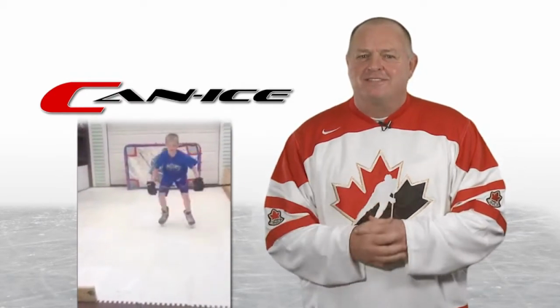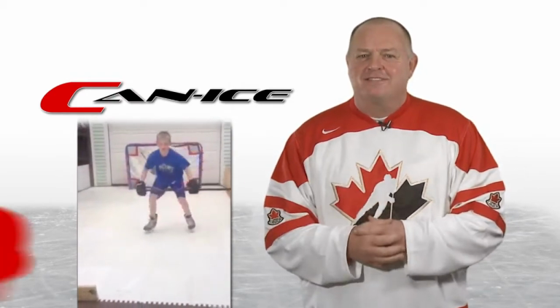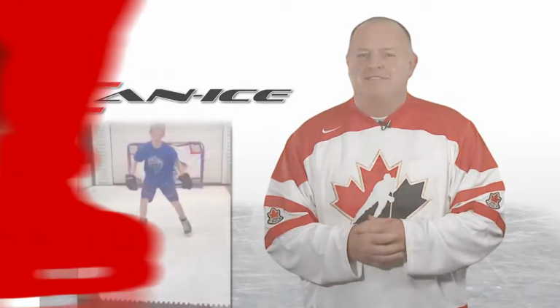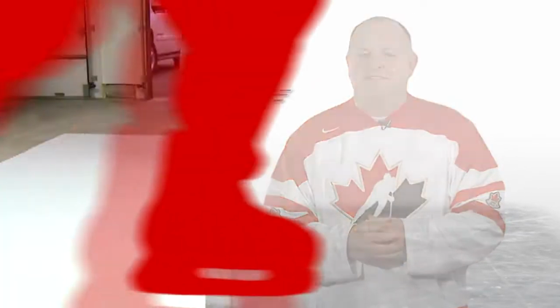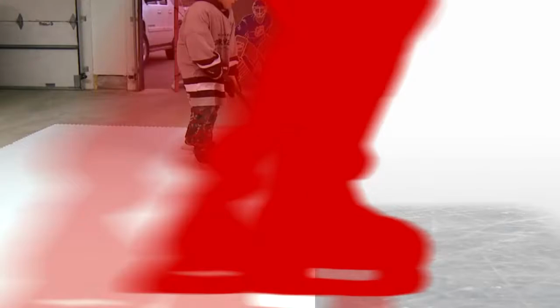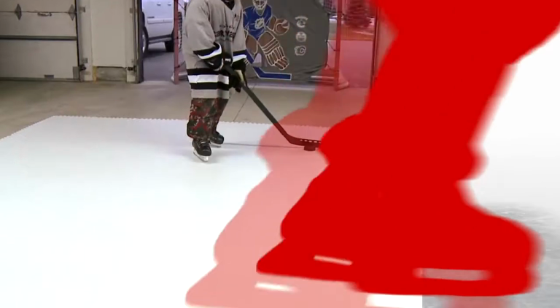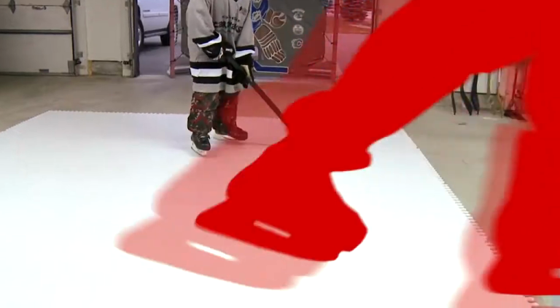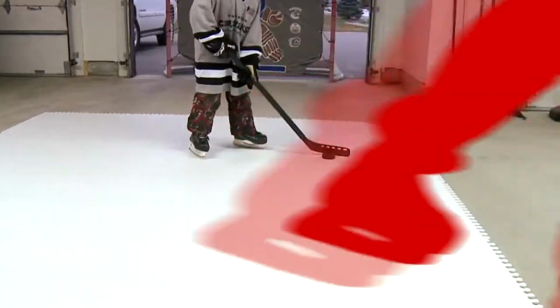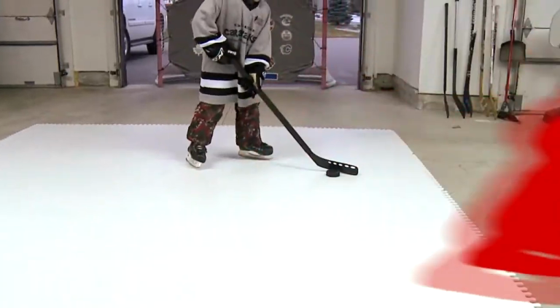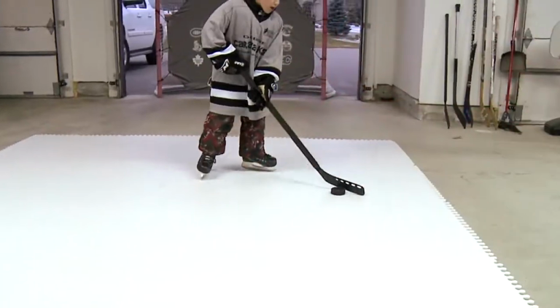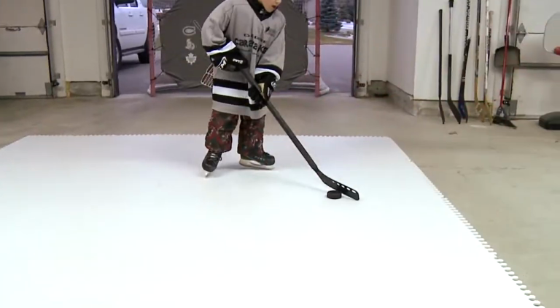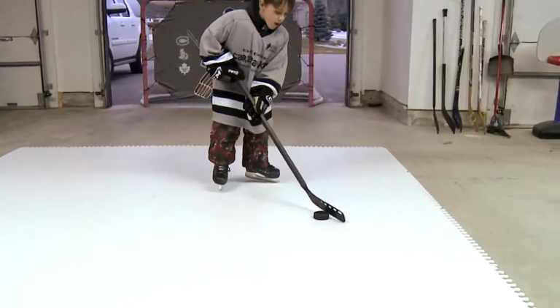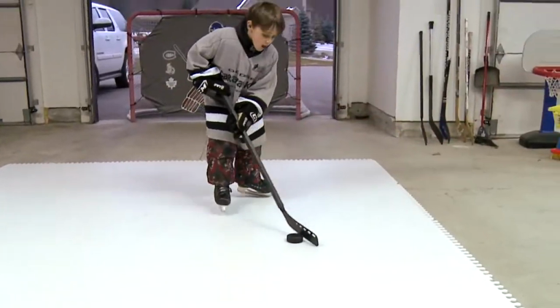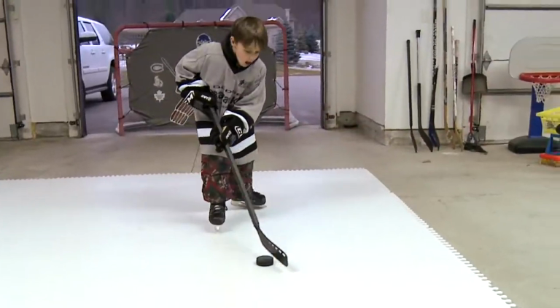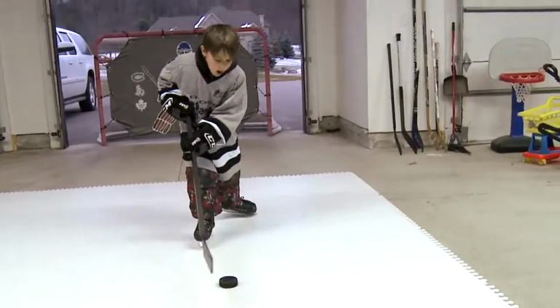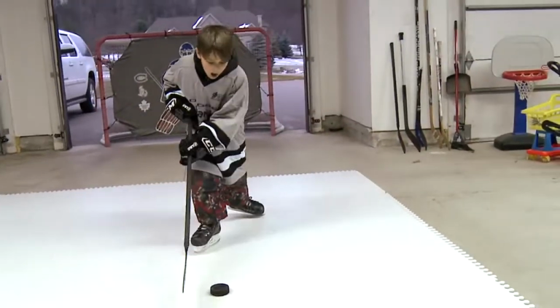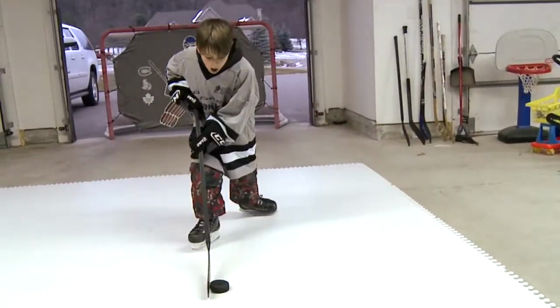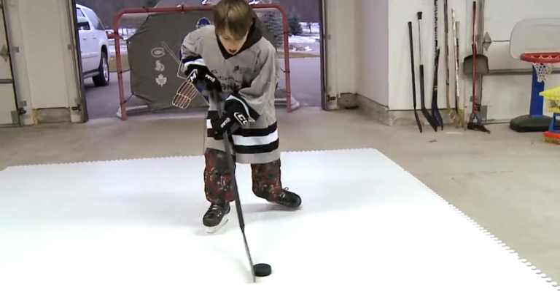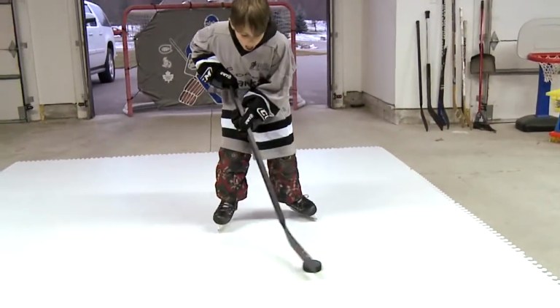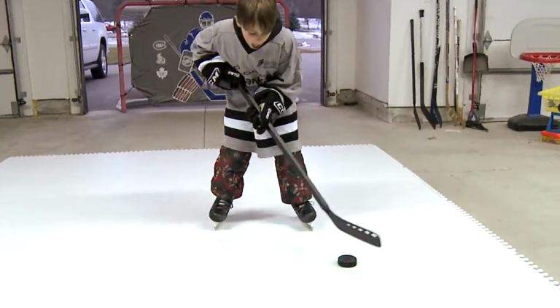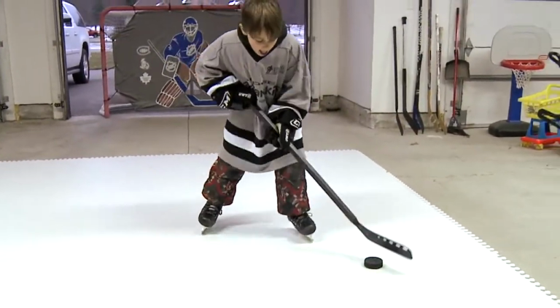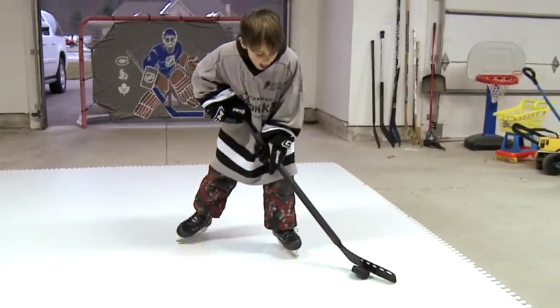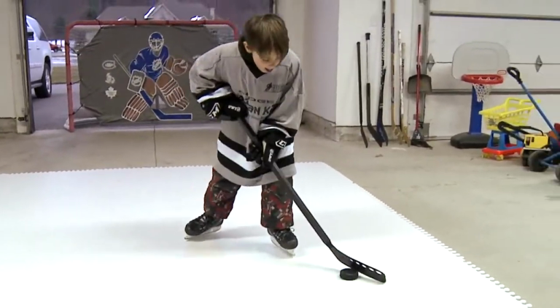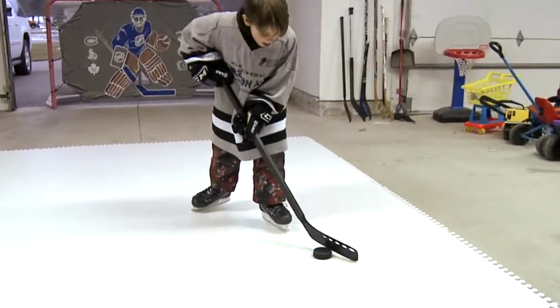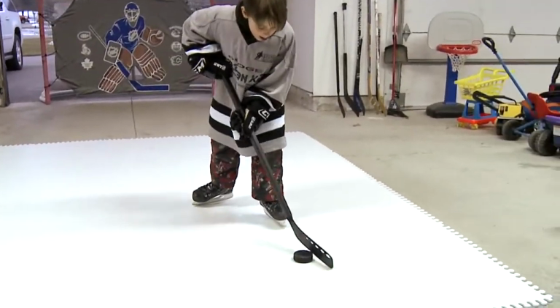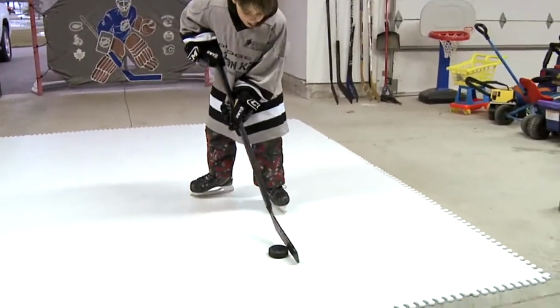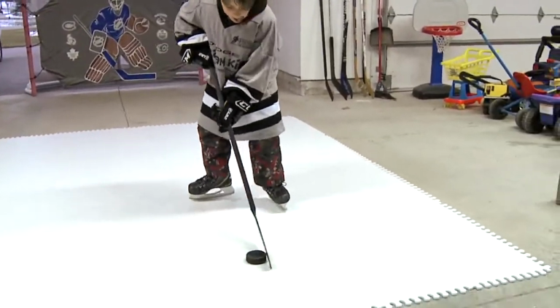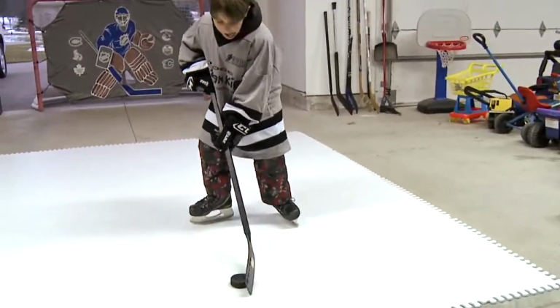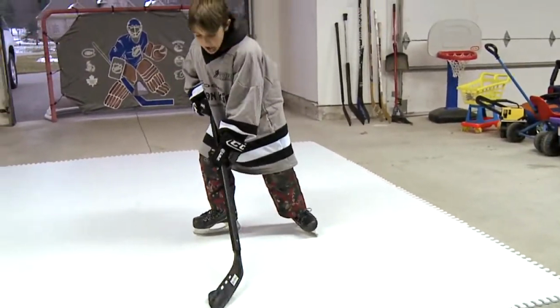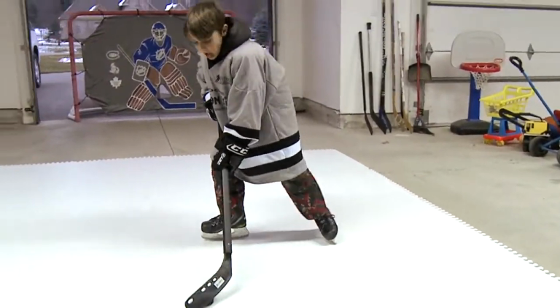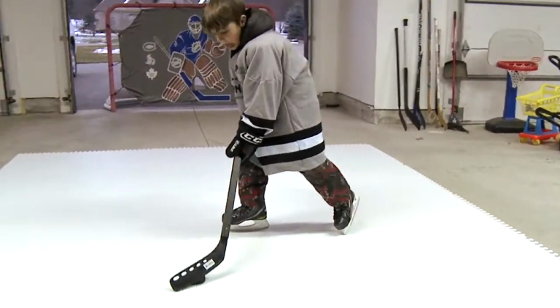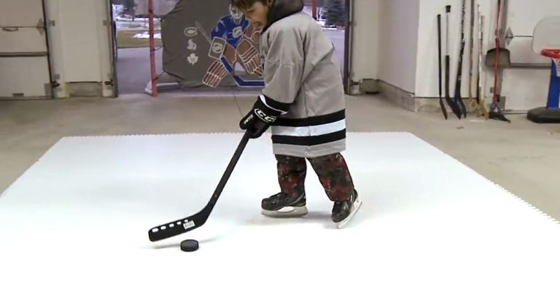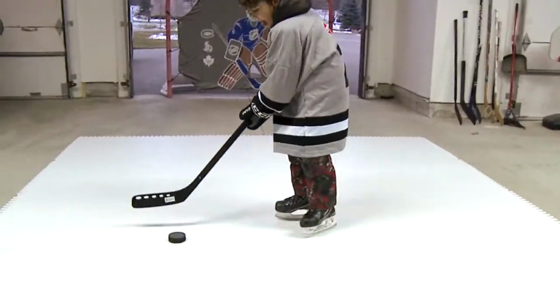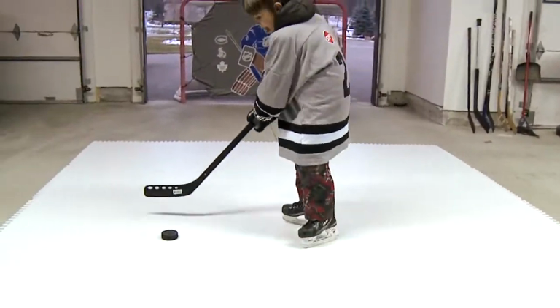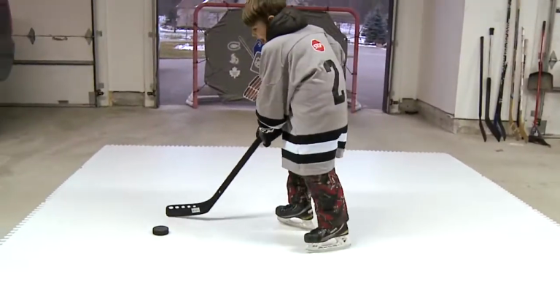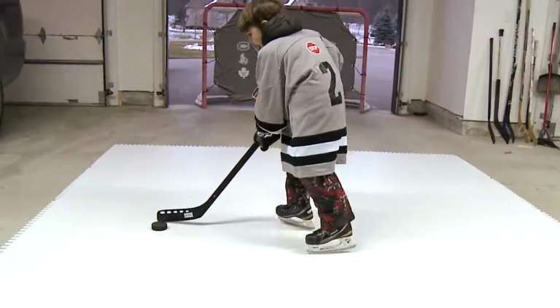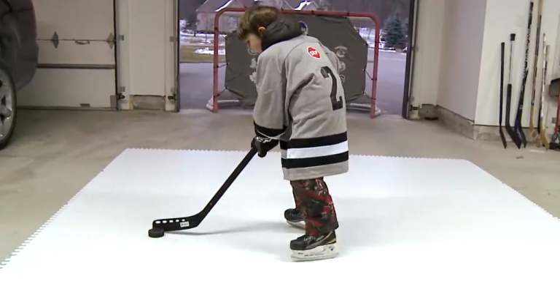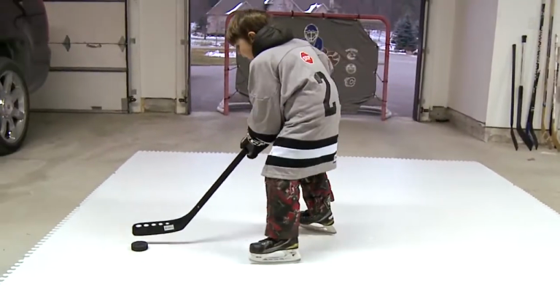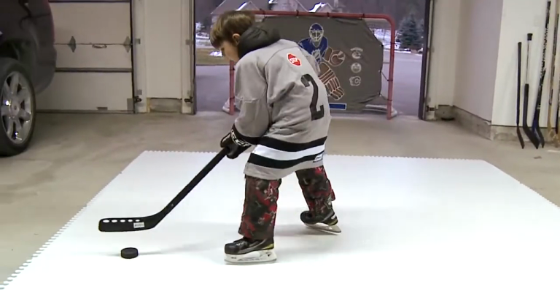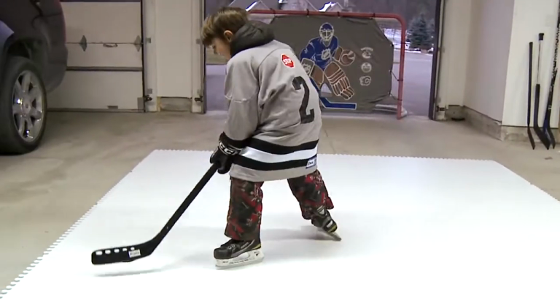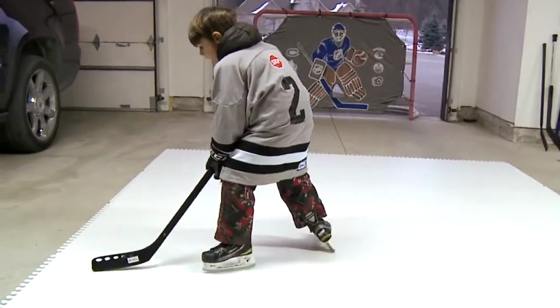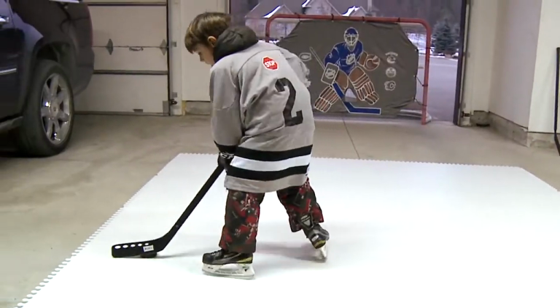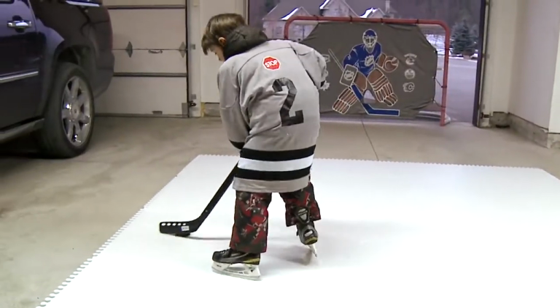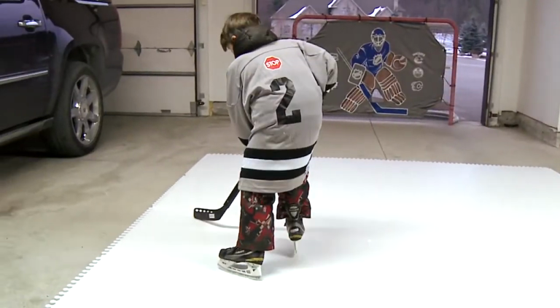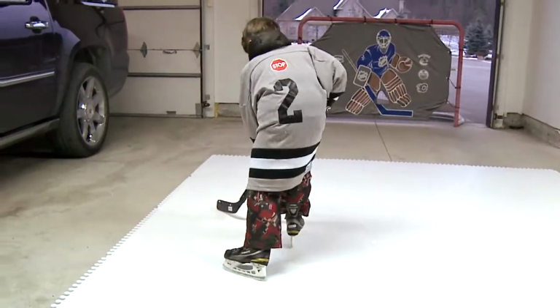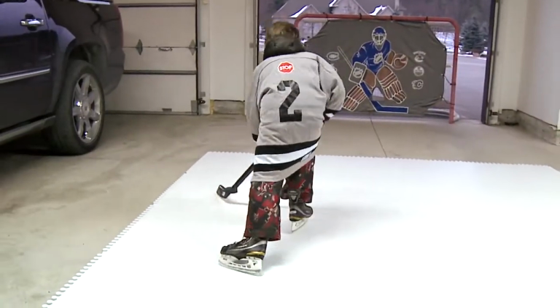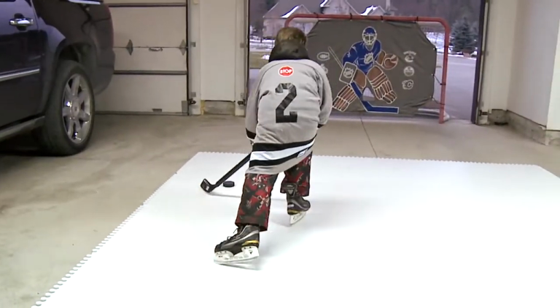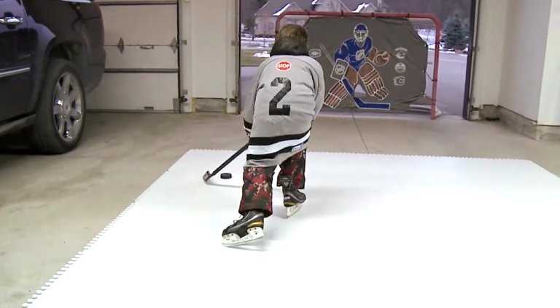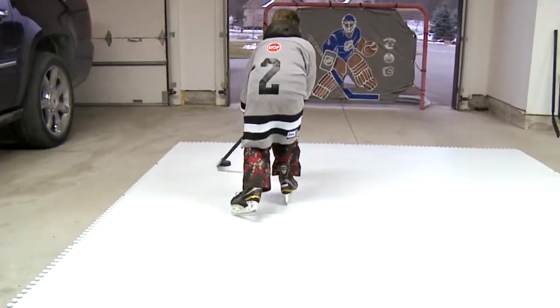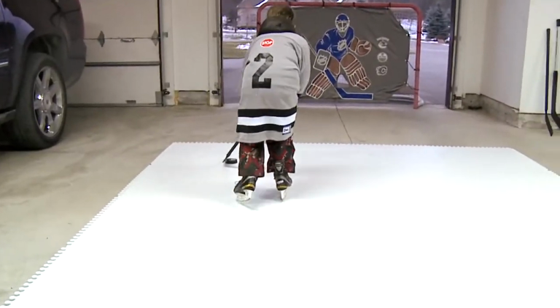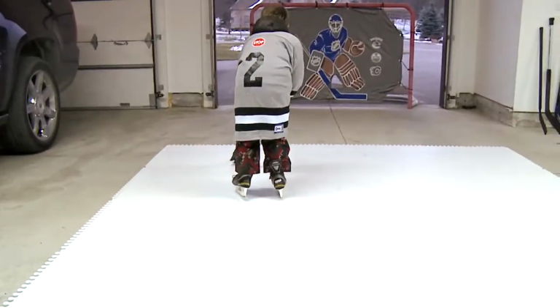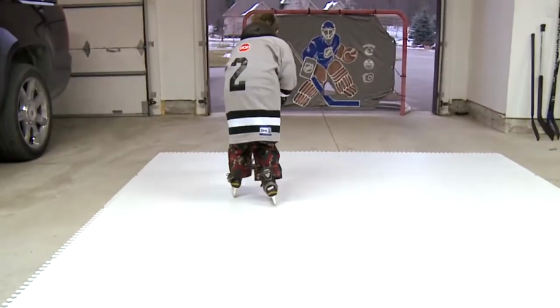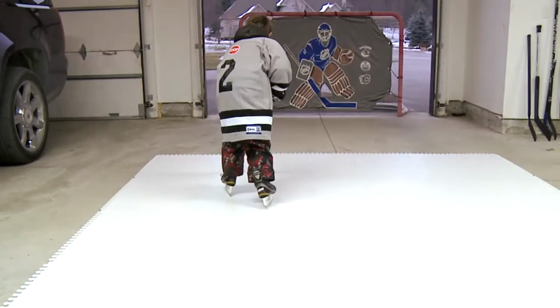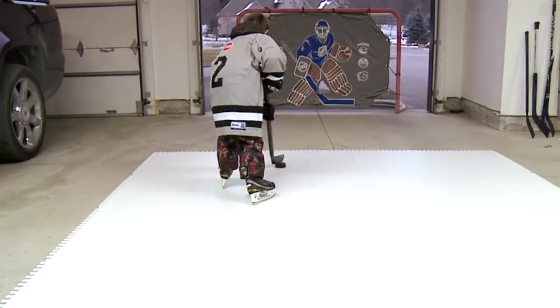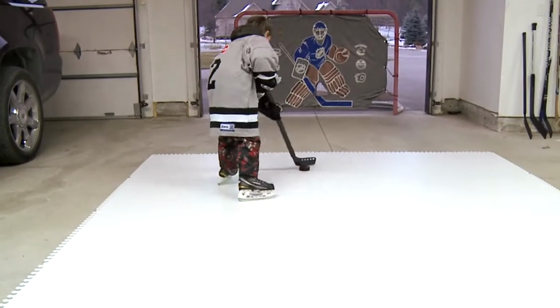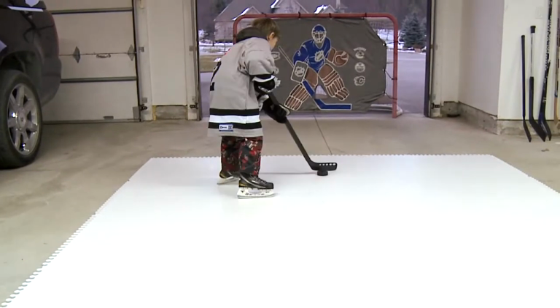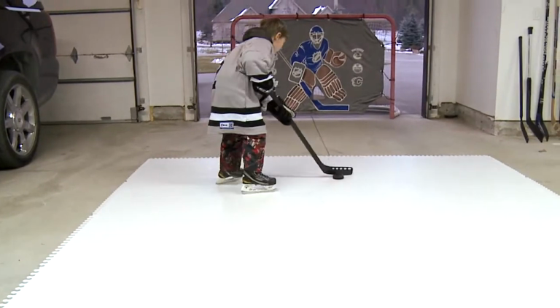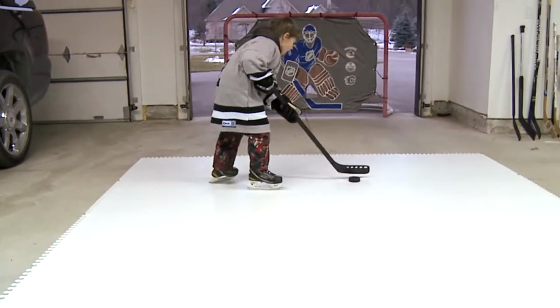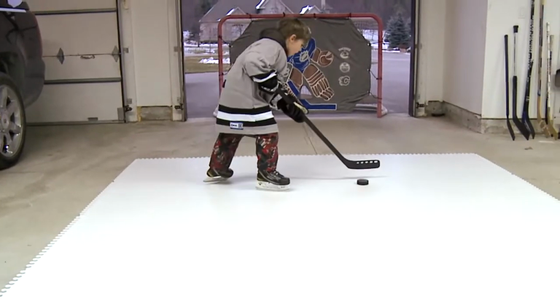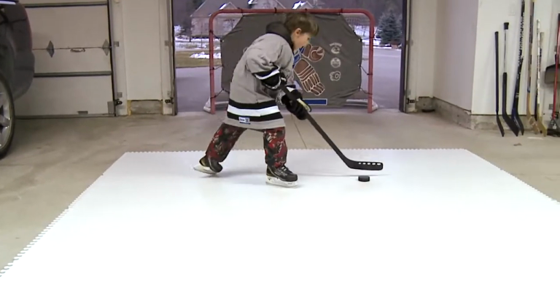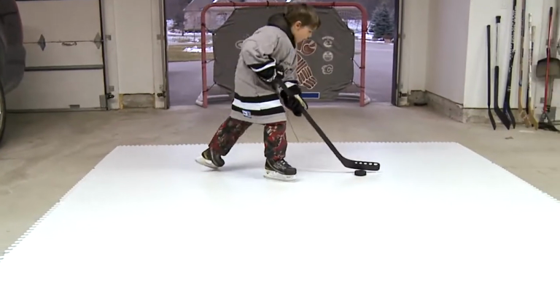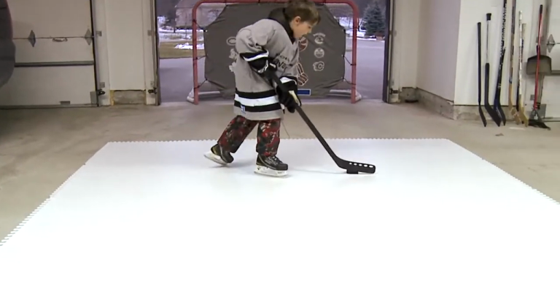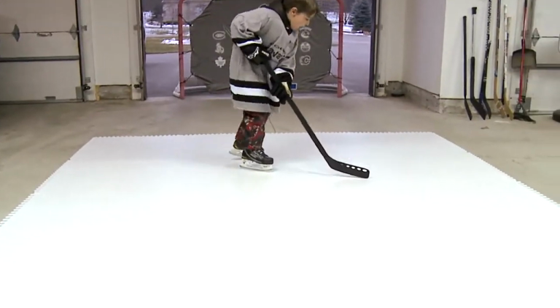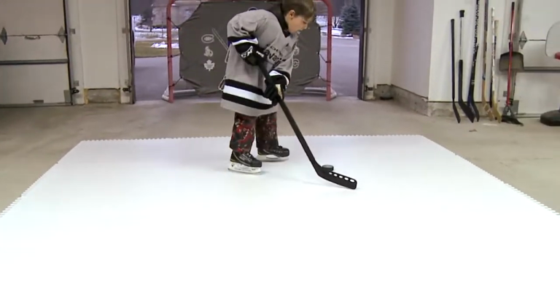This six-year-old is just learning to skate and stick handle, developing his skills in the comfort of his own home environment in the family garage.